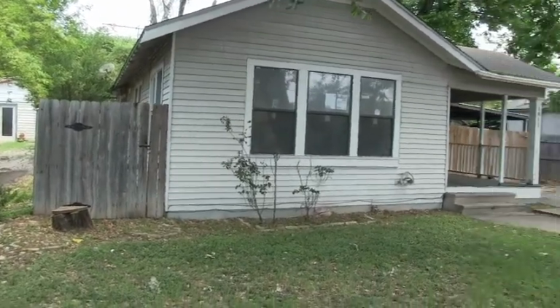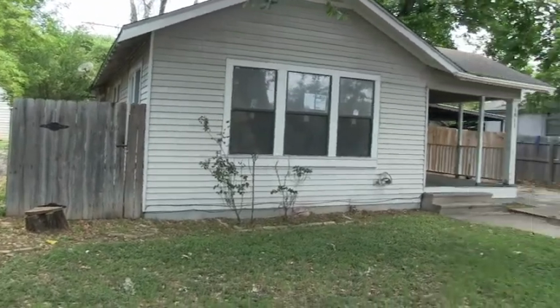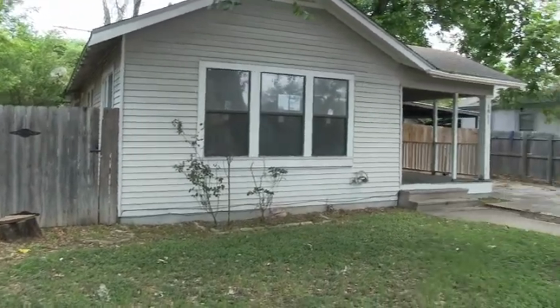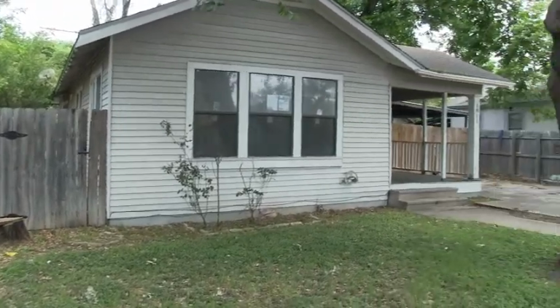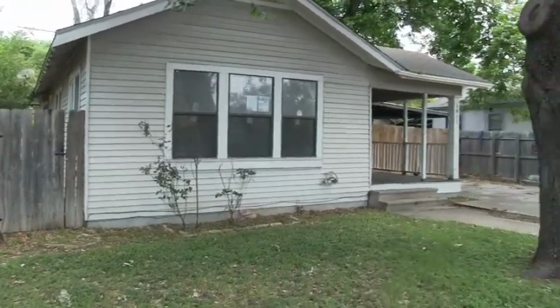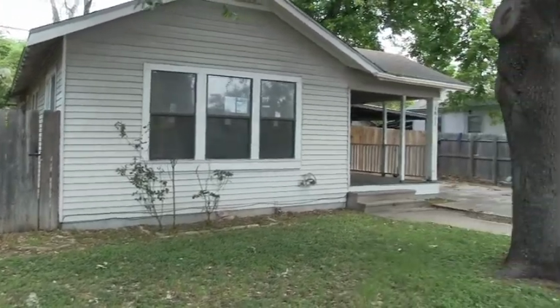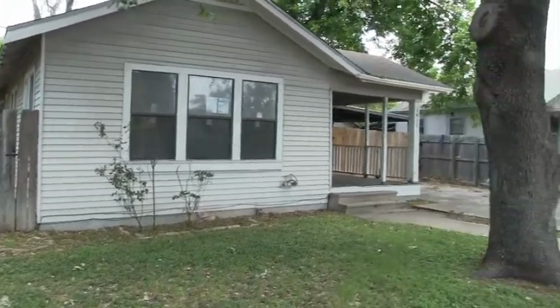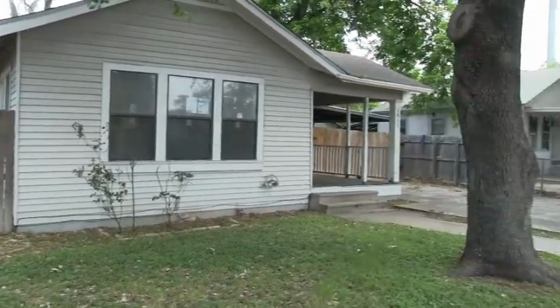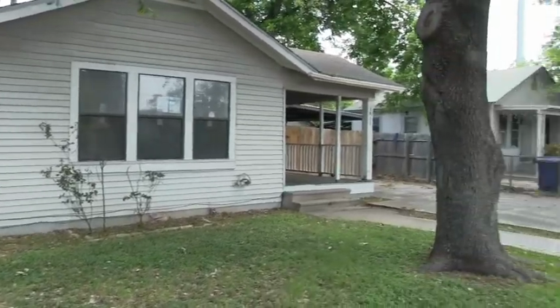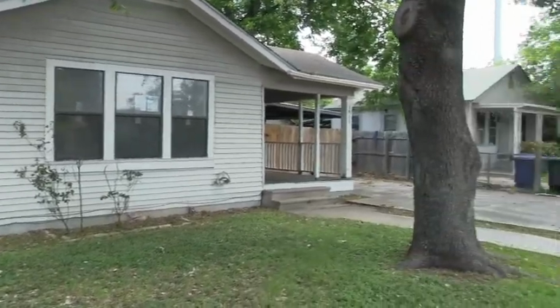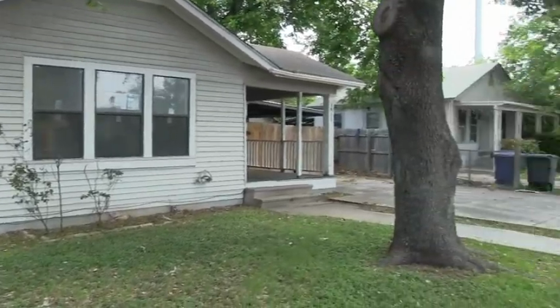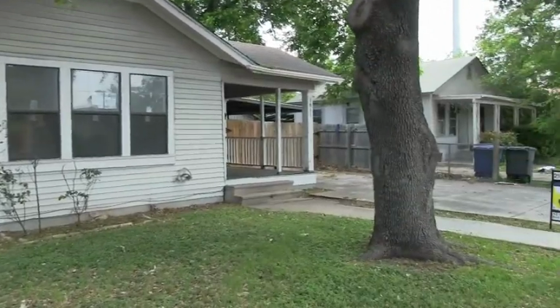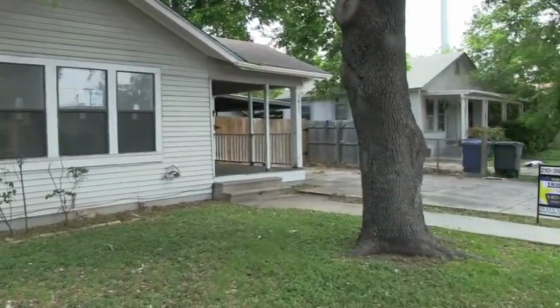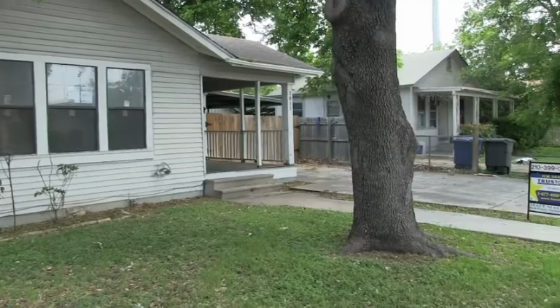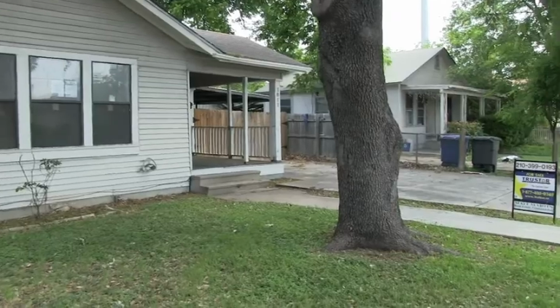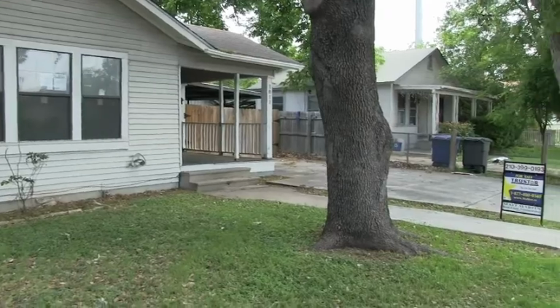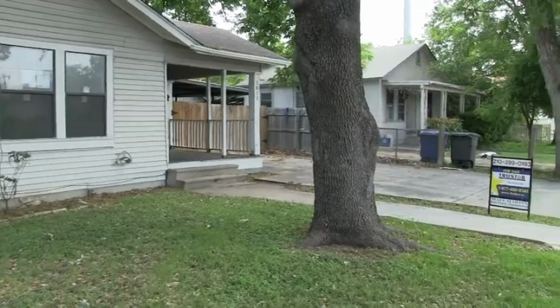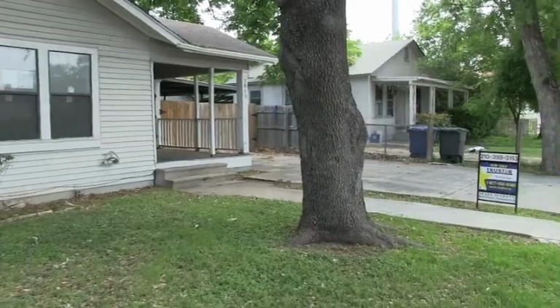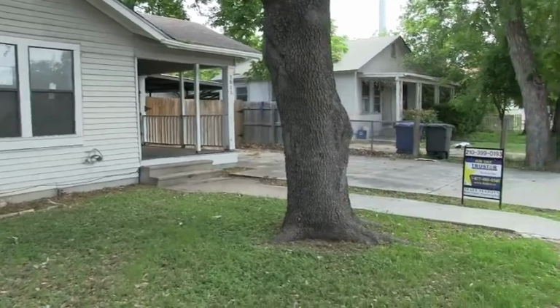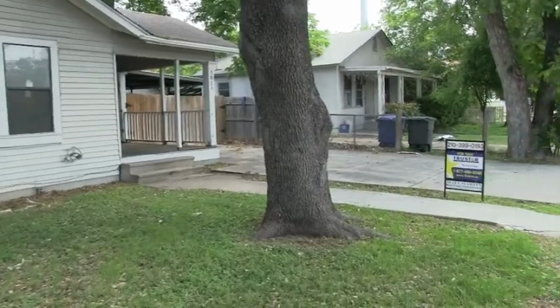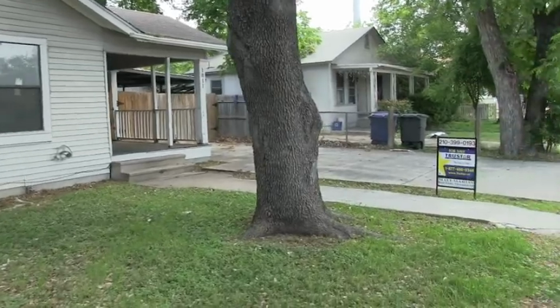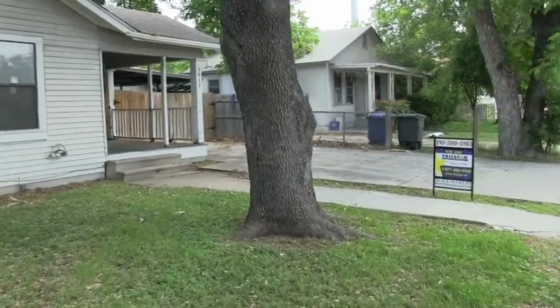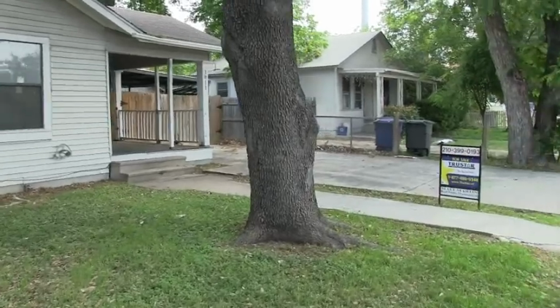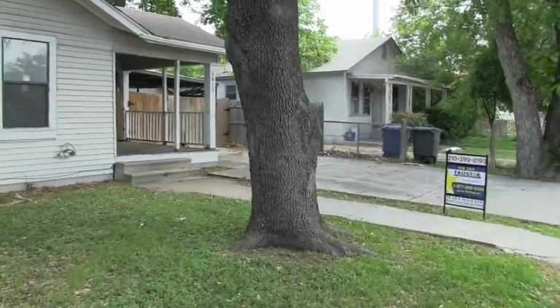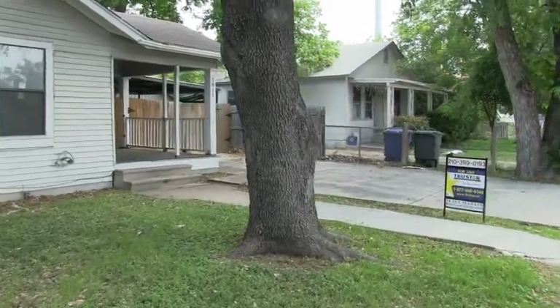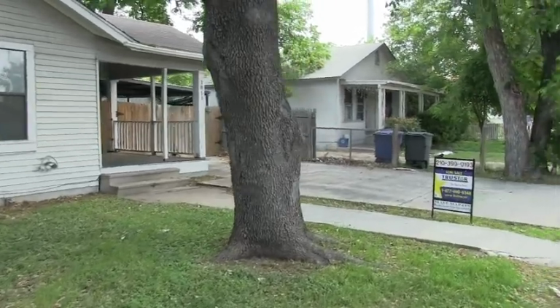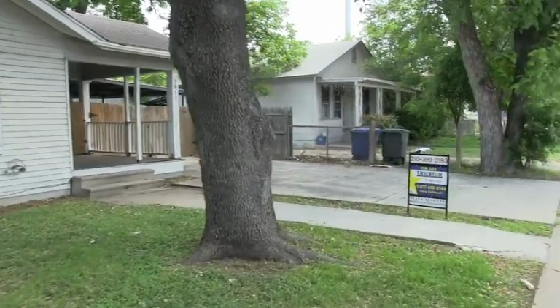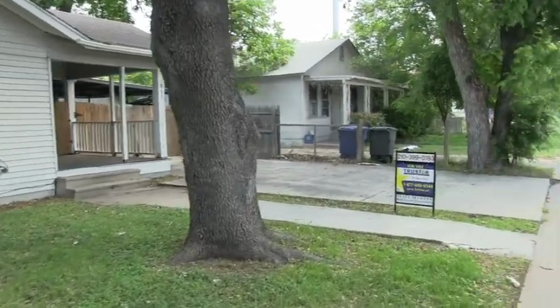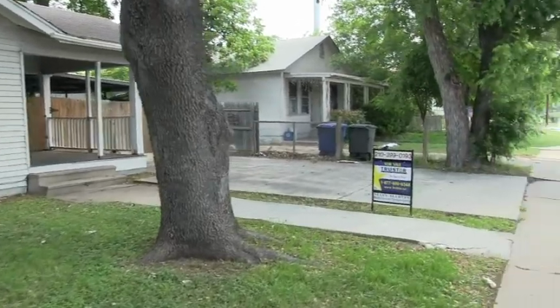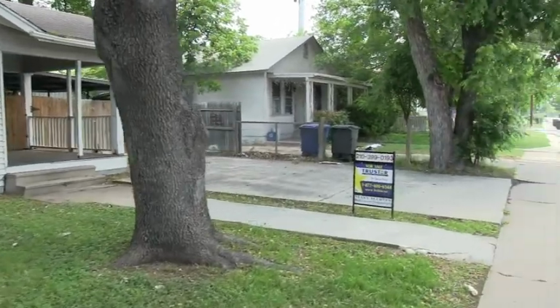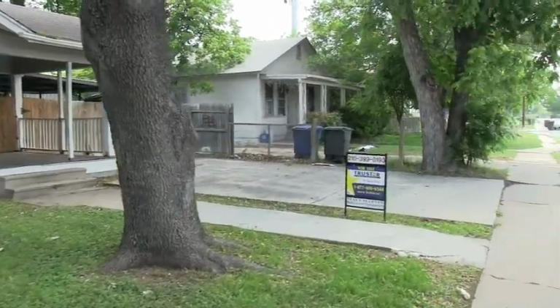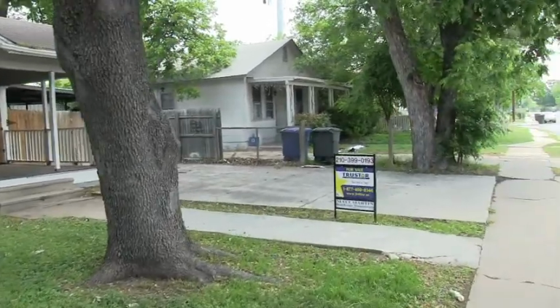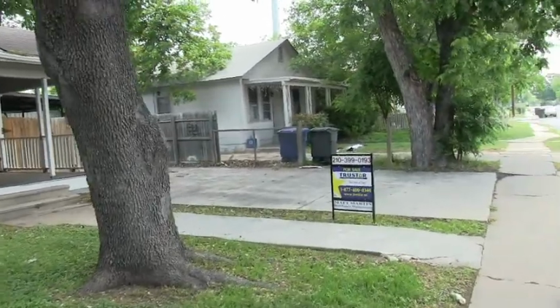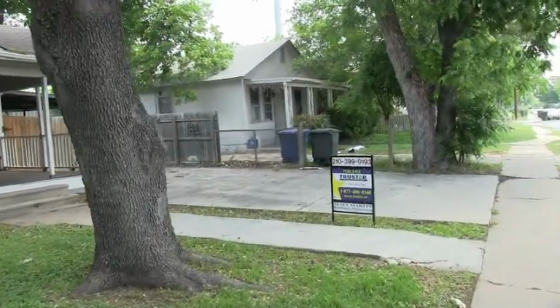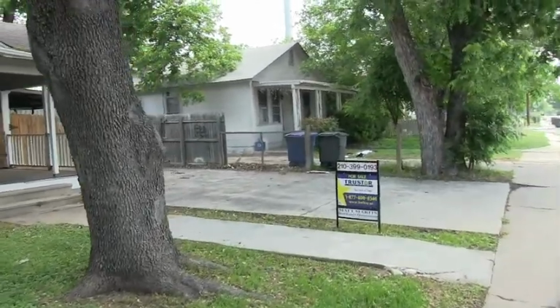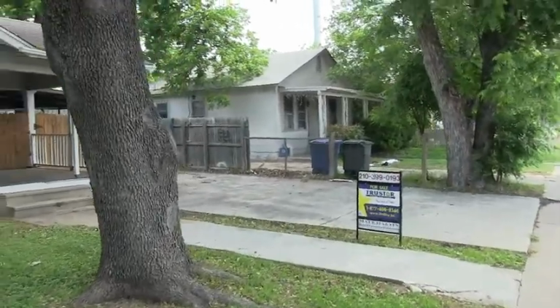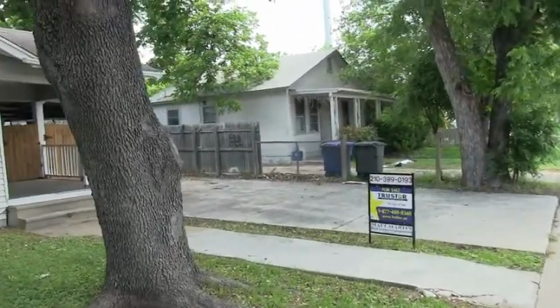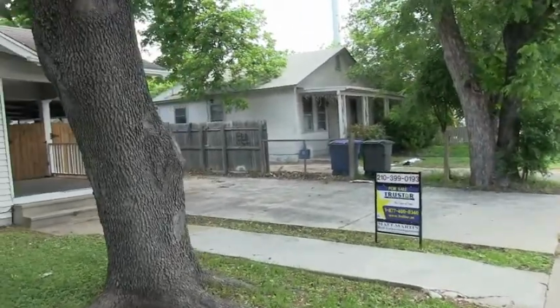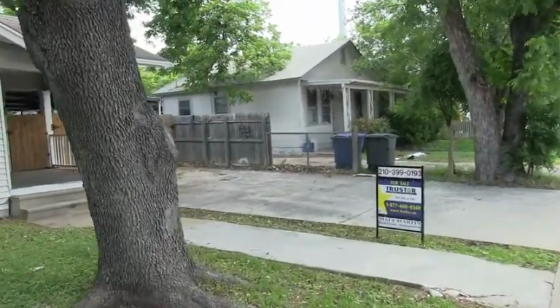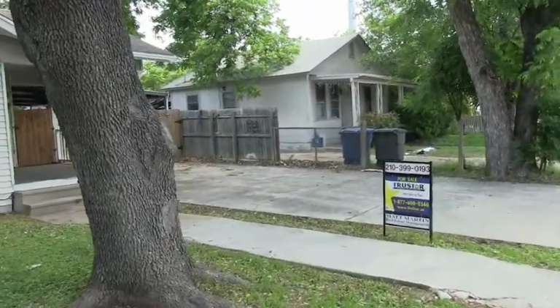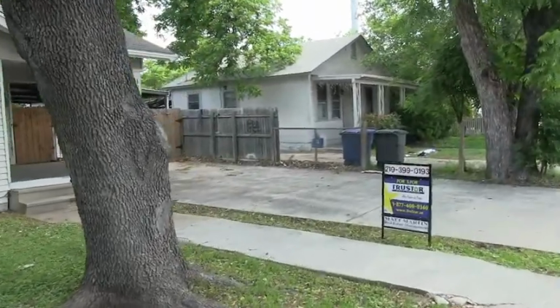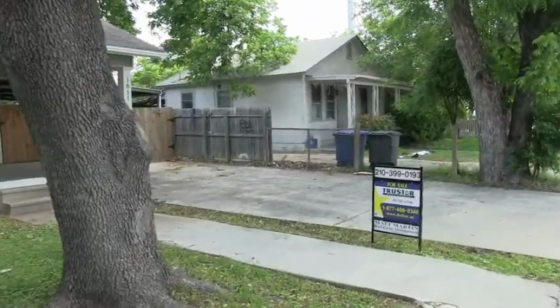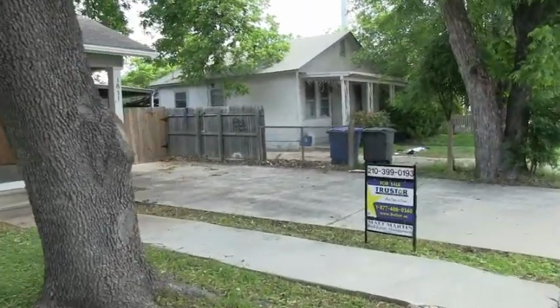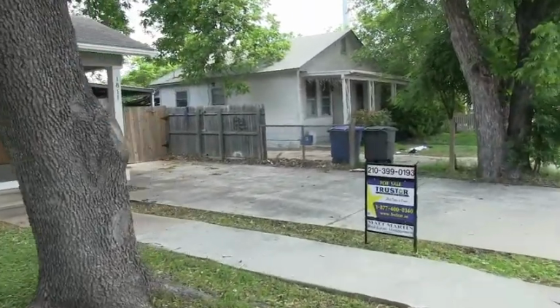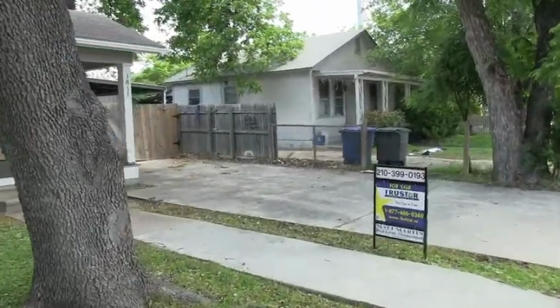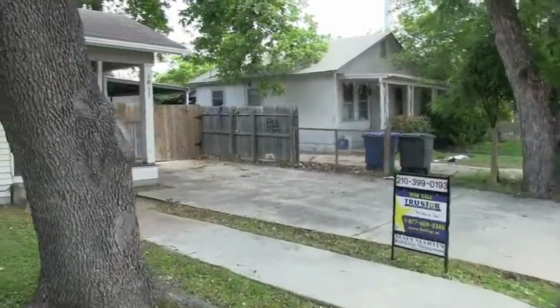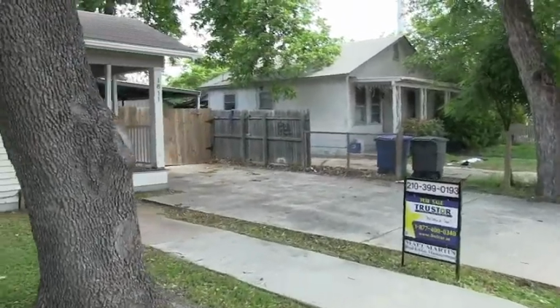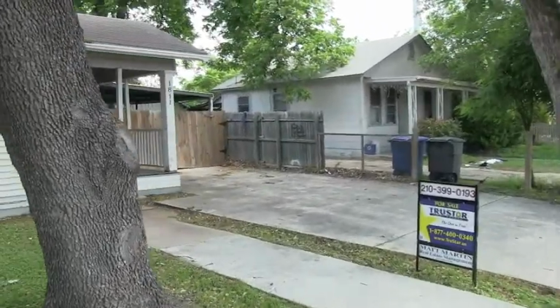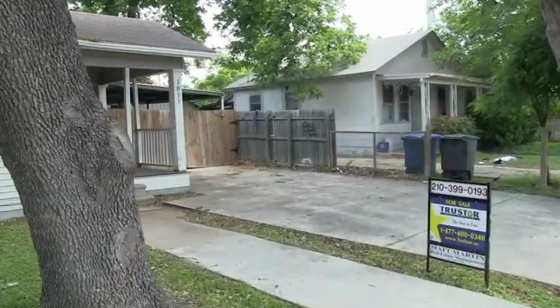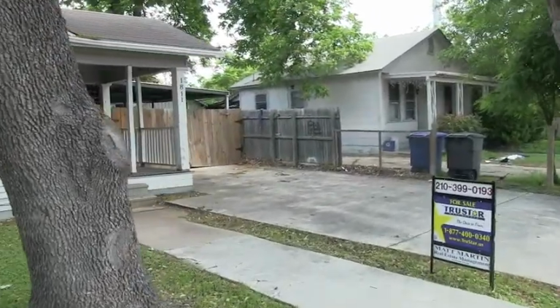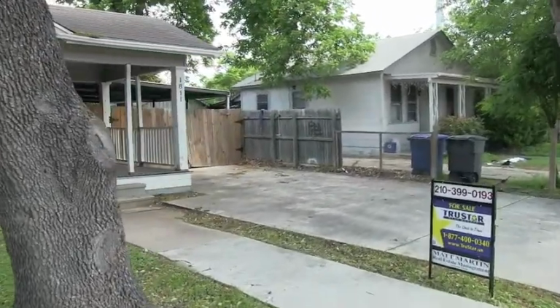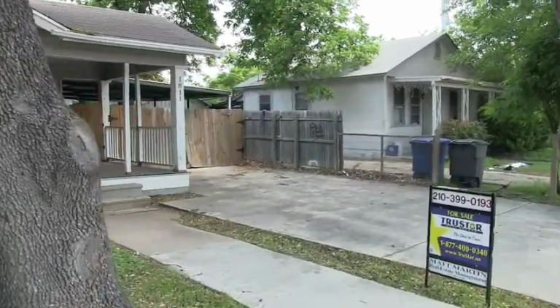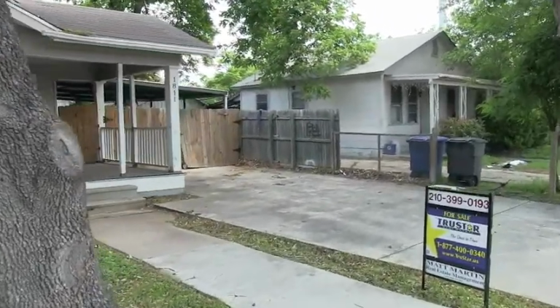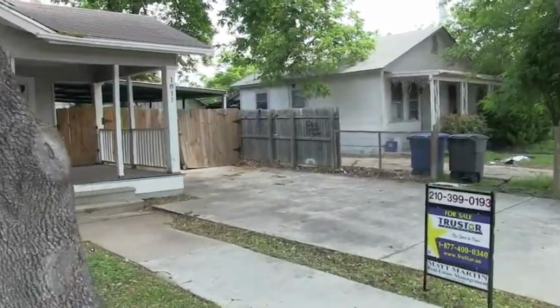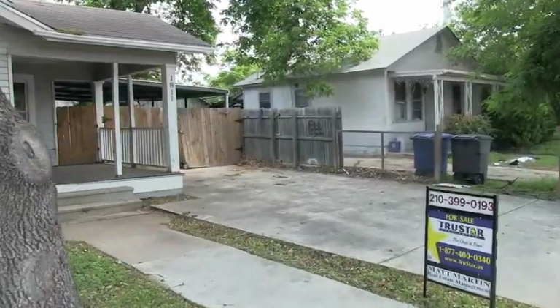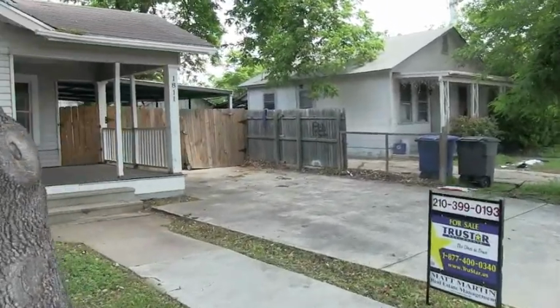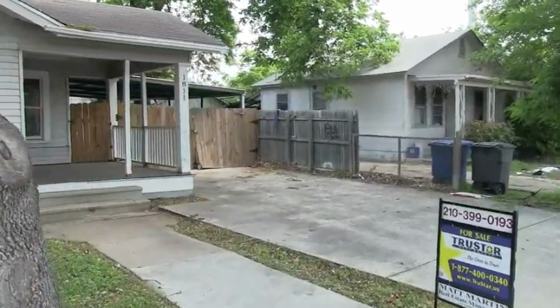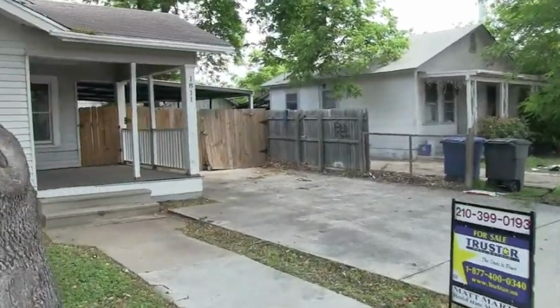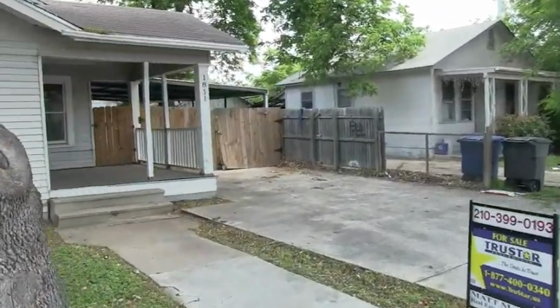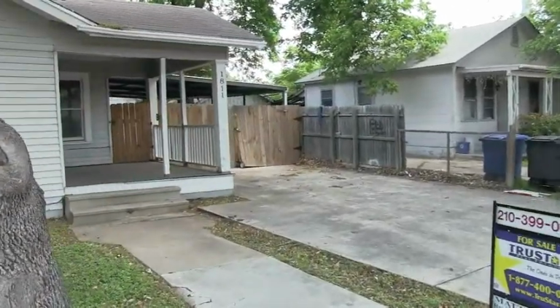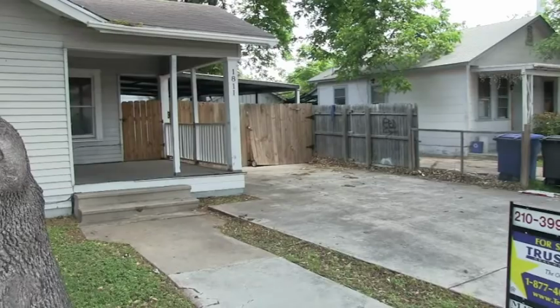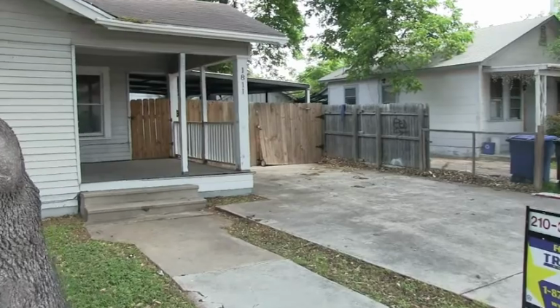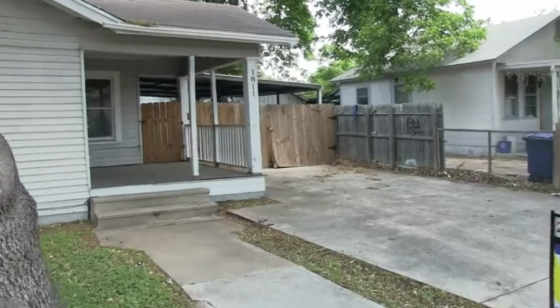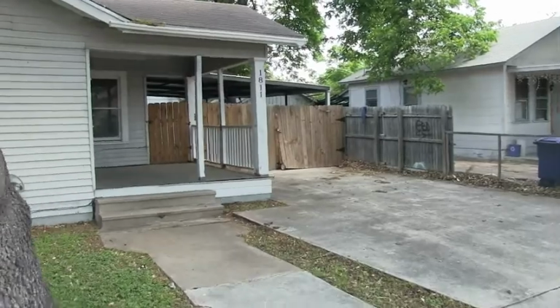This home was built in 1949. It sits on about a 6,000 square foot lot. Exterior-wise, it looks like it needs a fresh coat of paint.